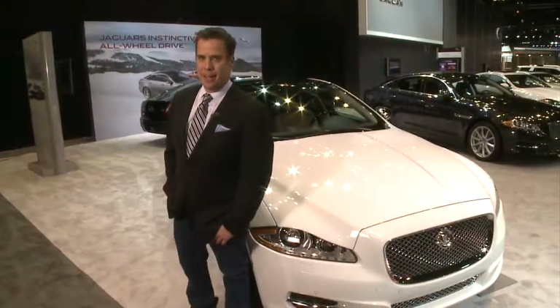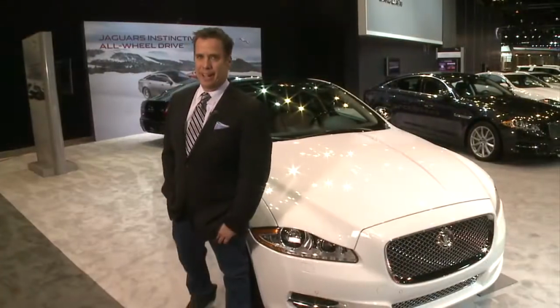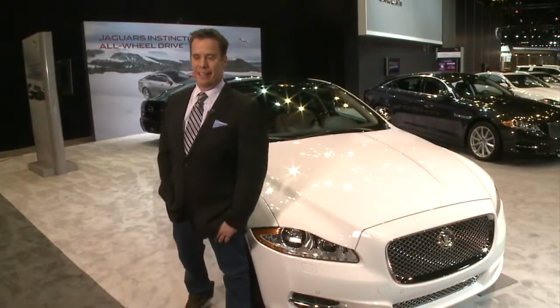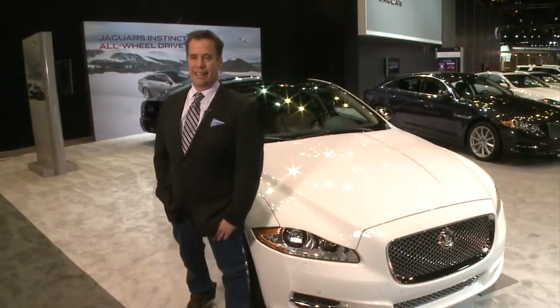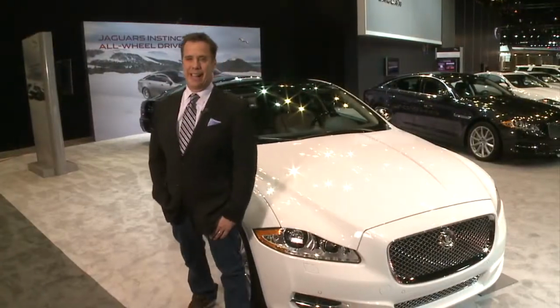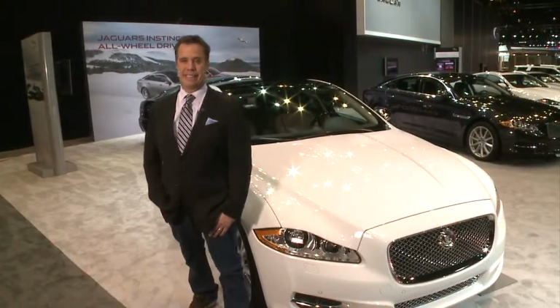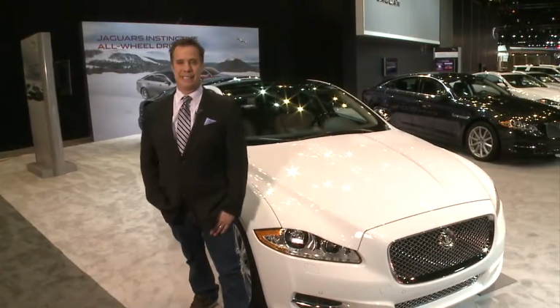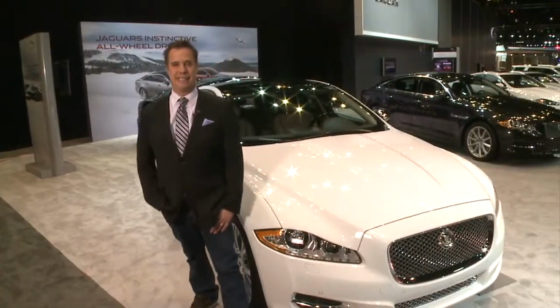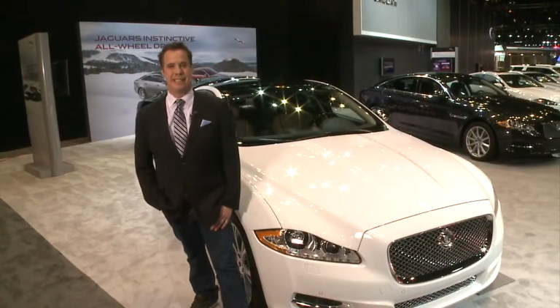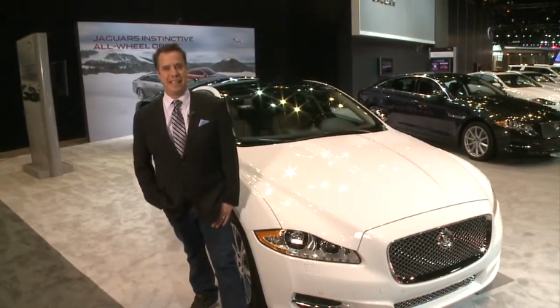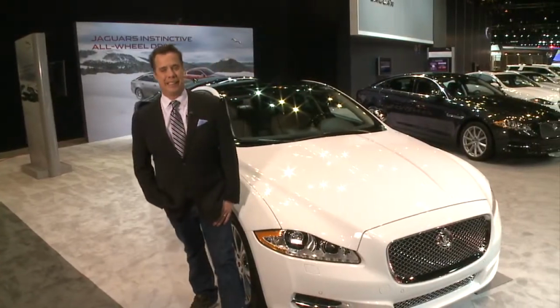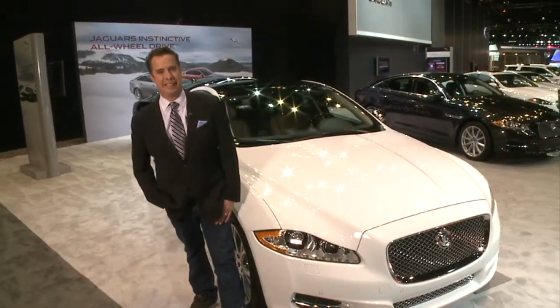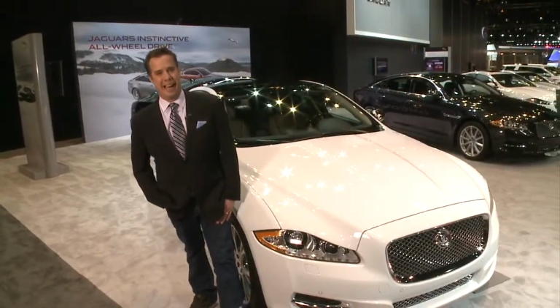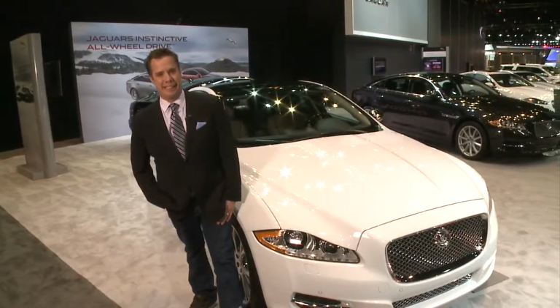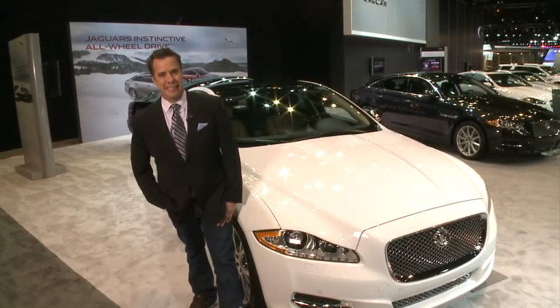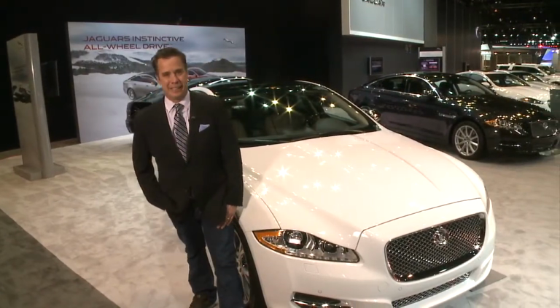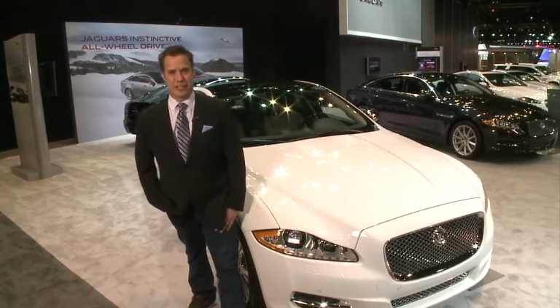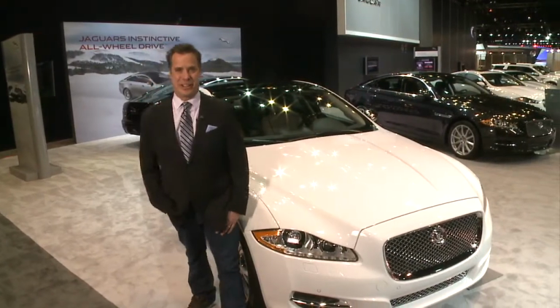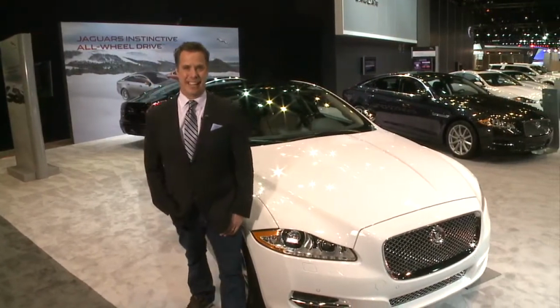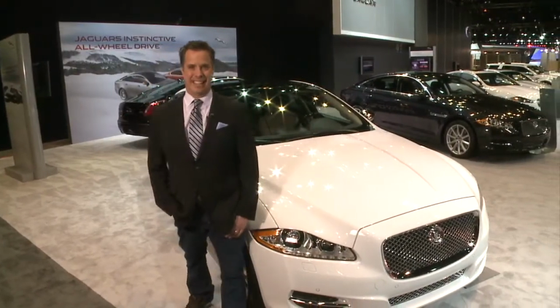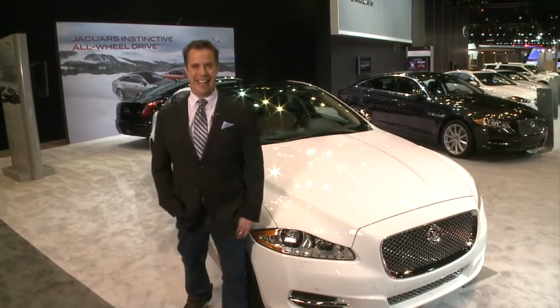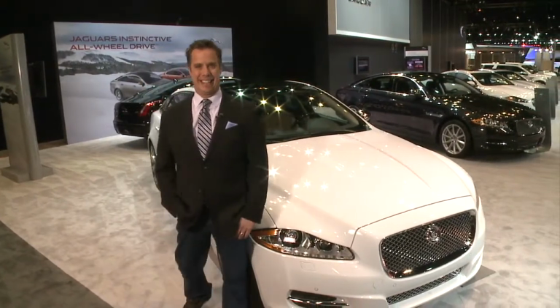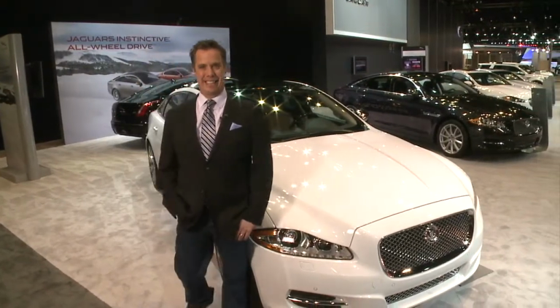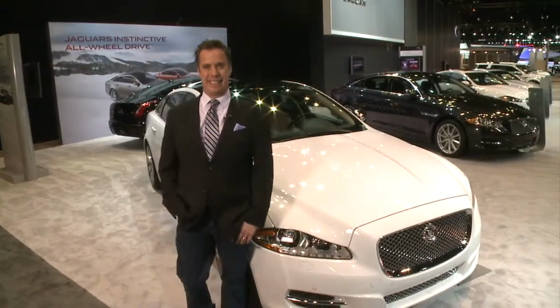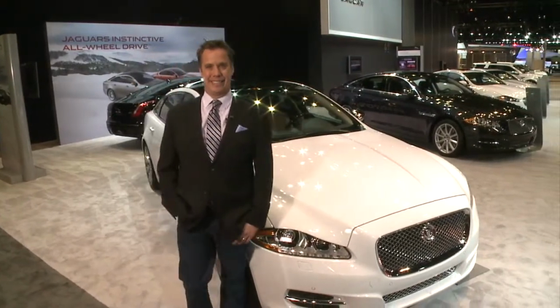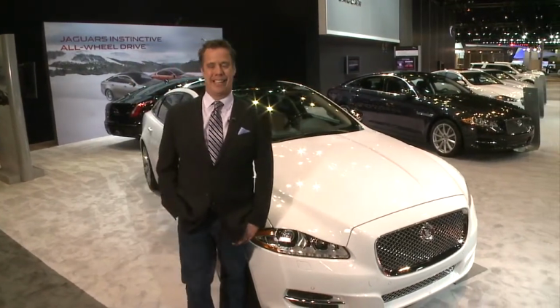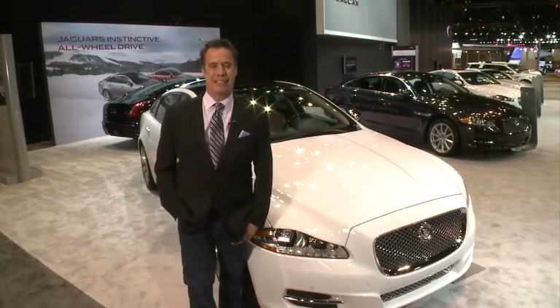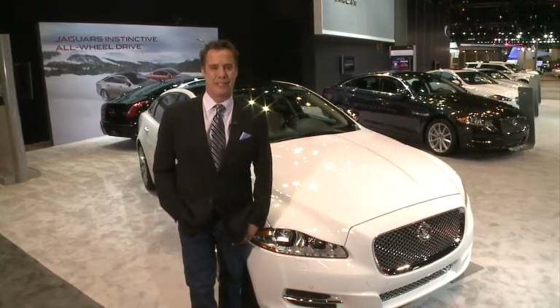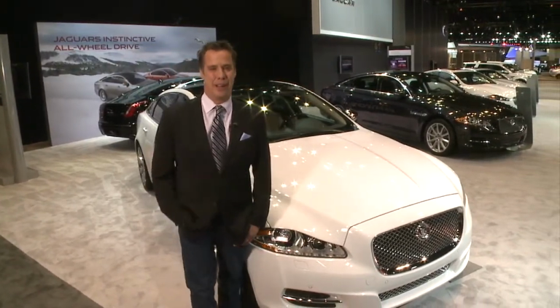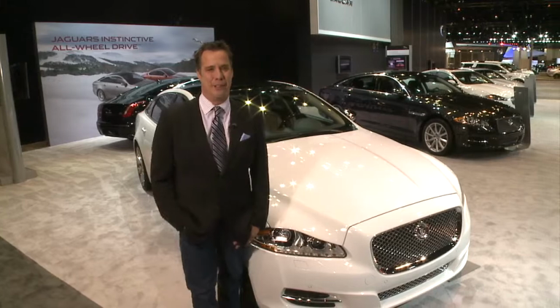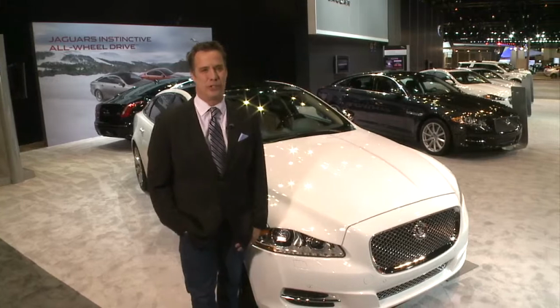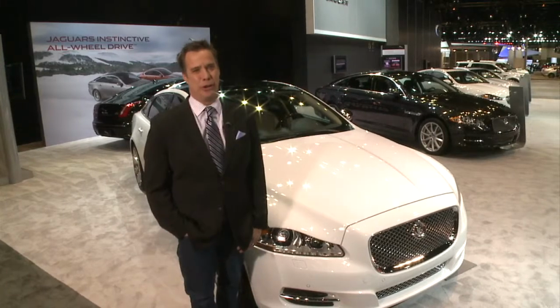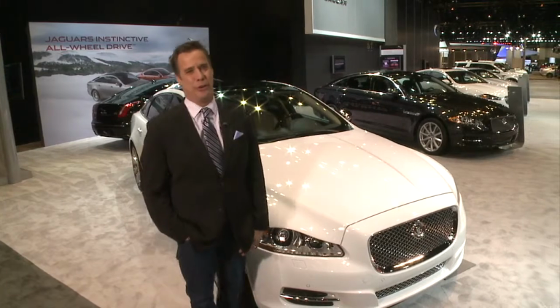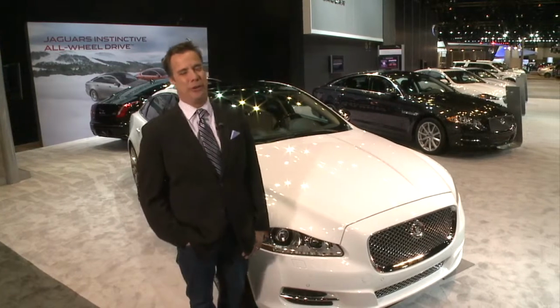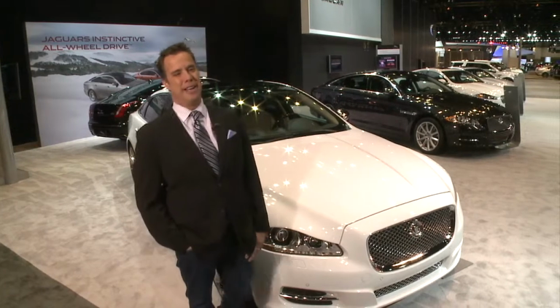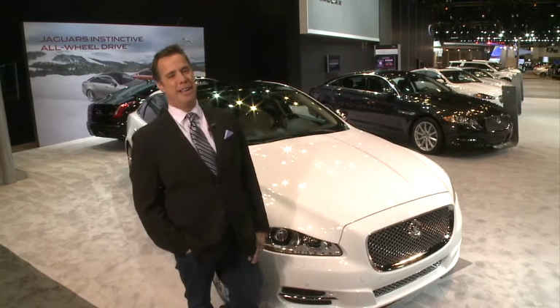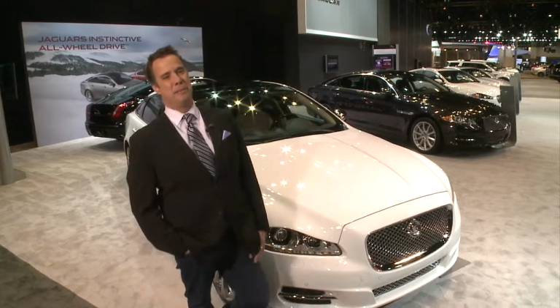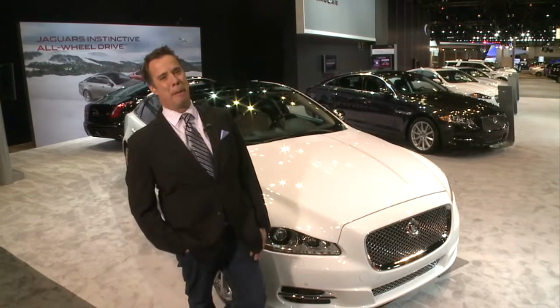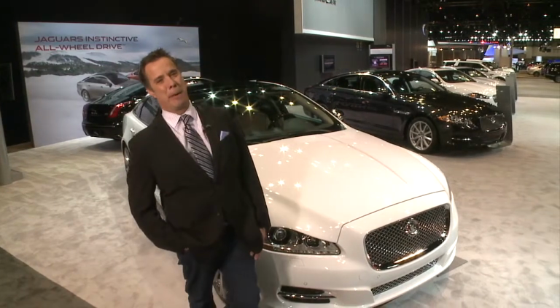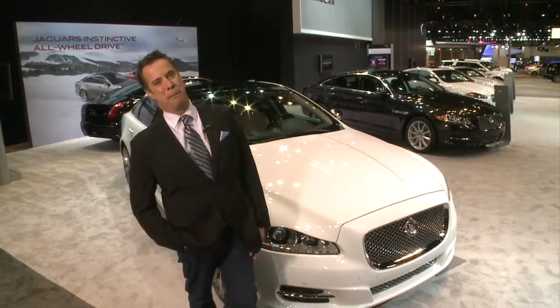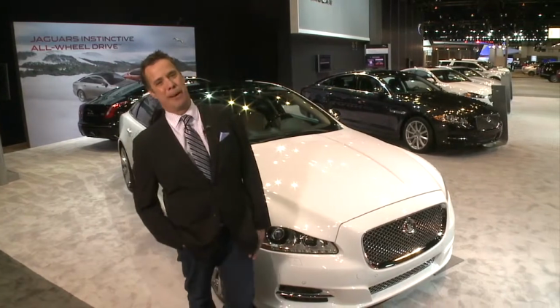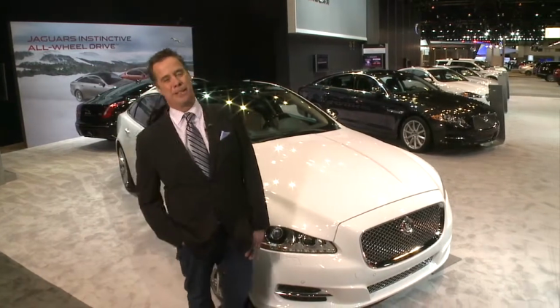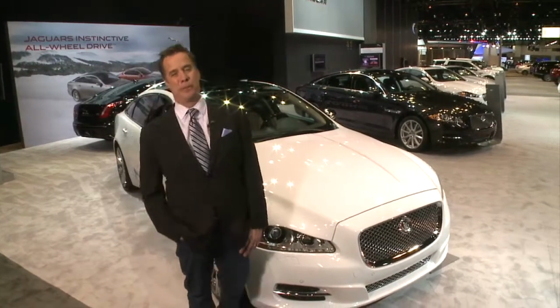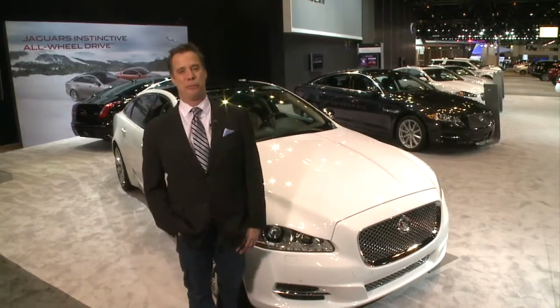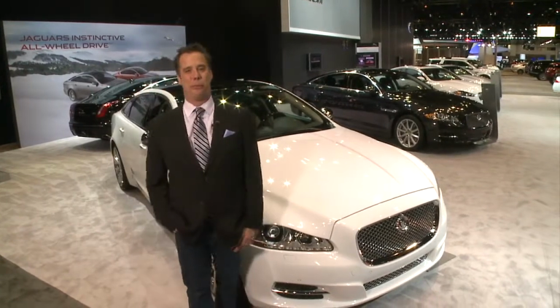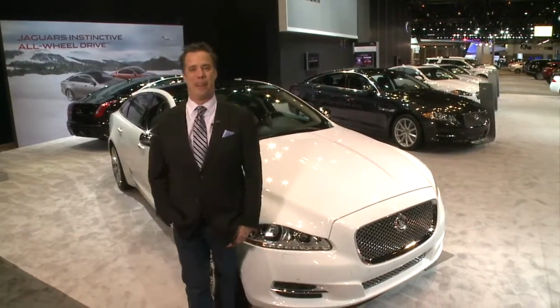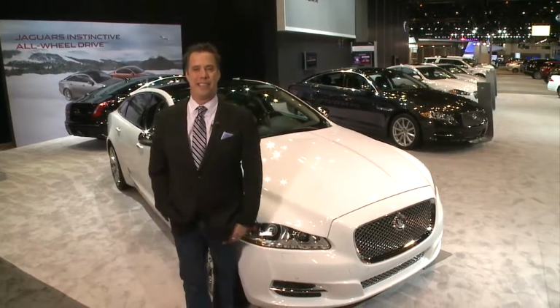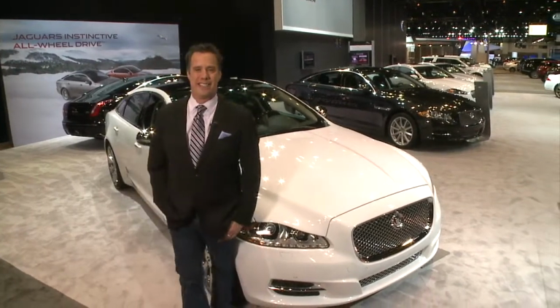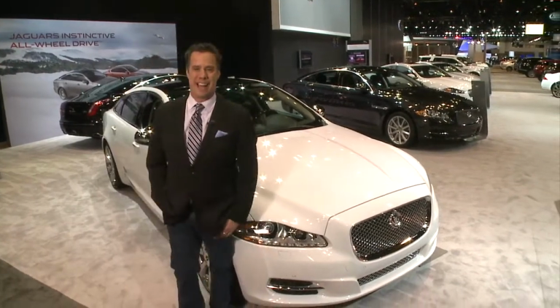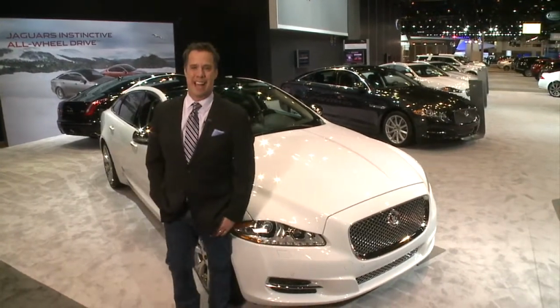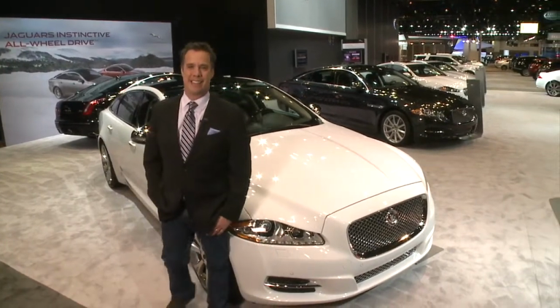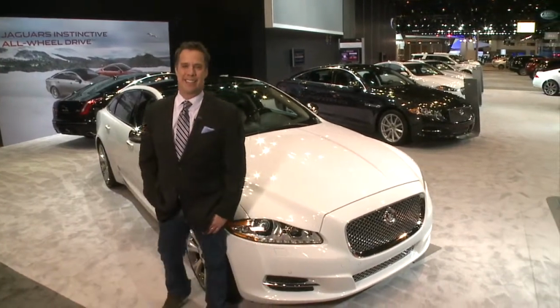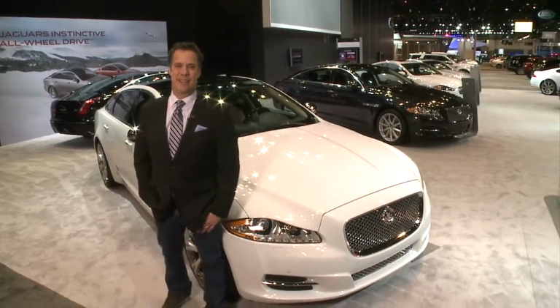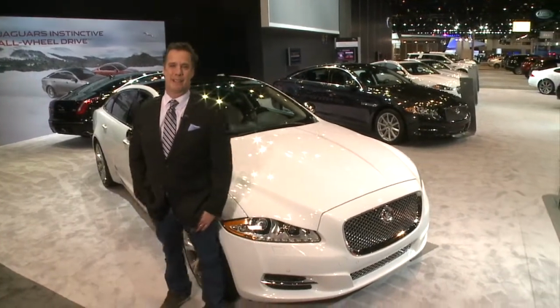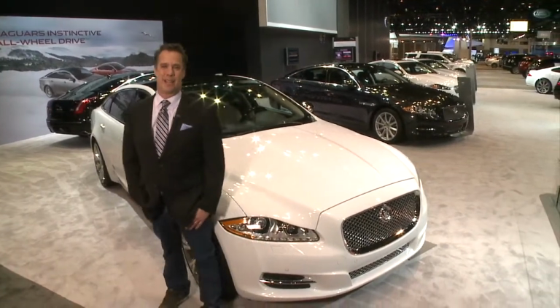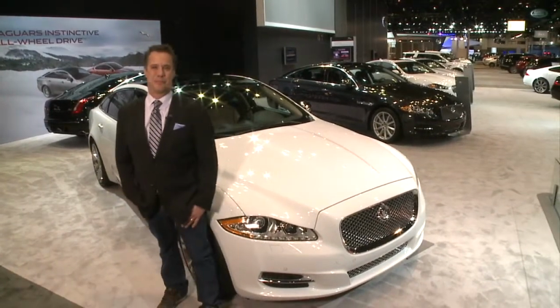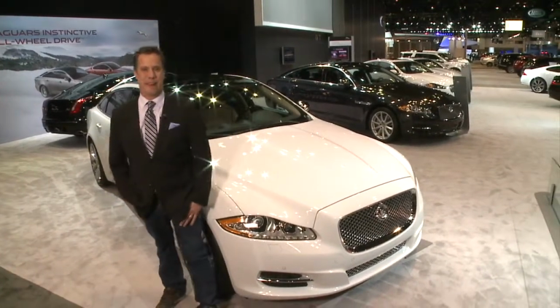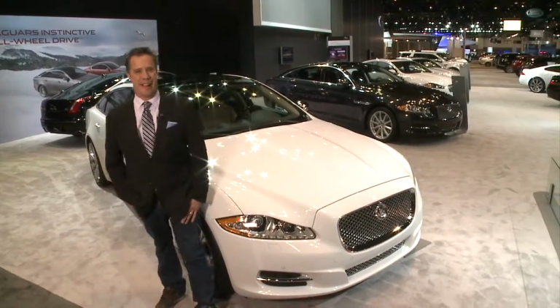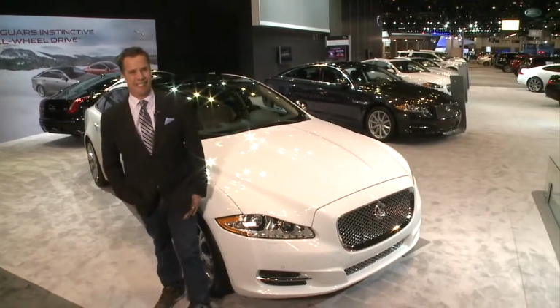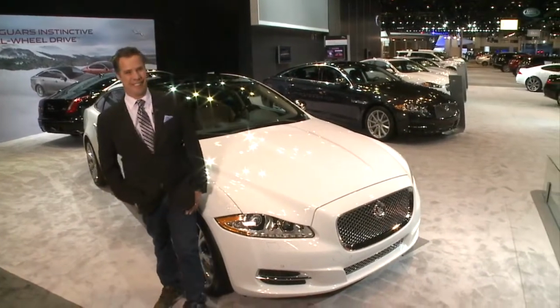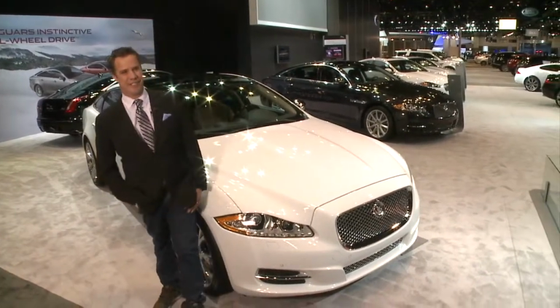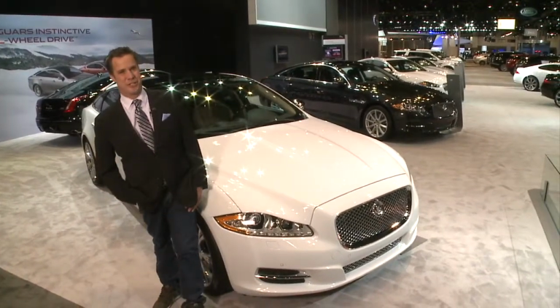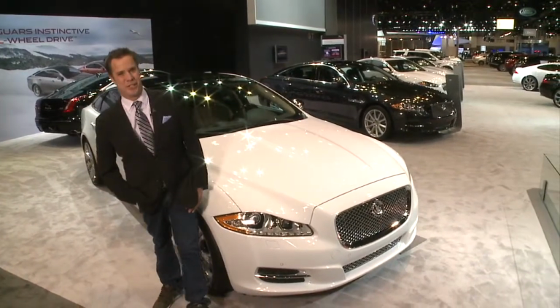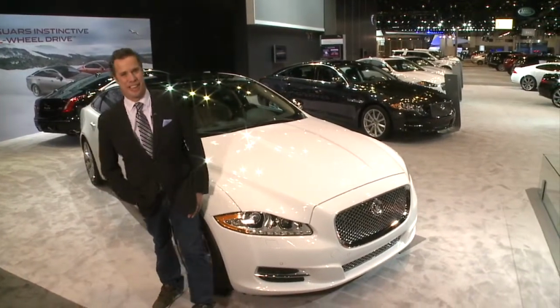That's just what you do when you come to the Chicago Auto Show — a lot to see and a lot to check out. Take a test drive soon; you might be impressed with what's out there. I'm Doug Browner in Chicago.